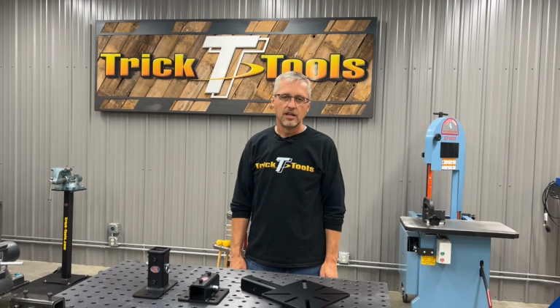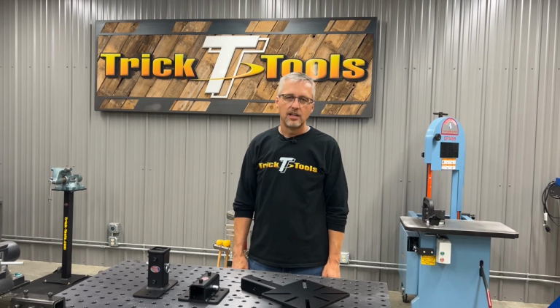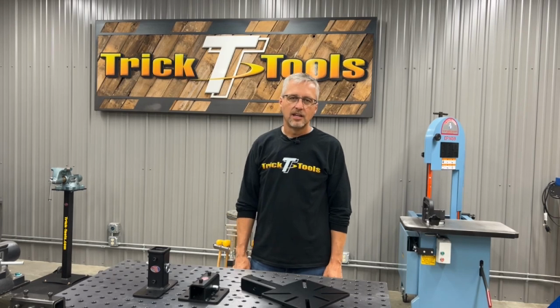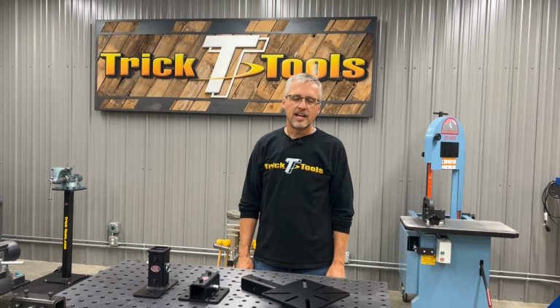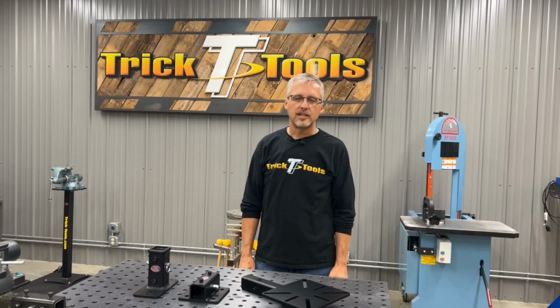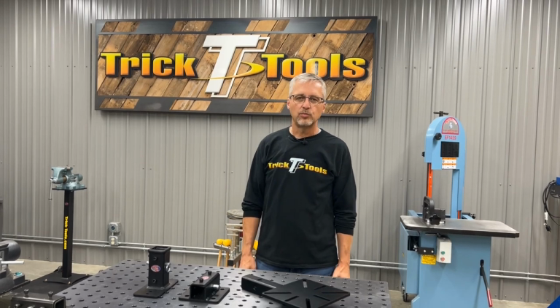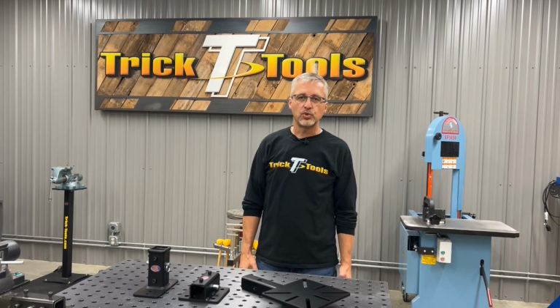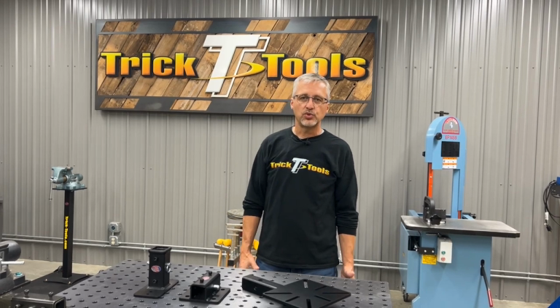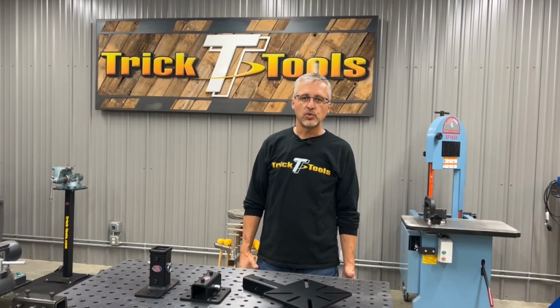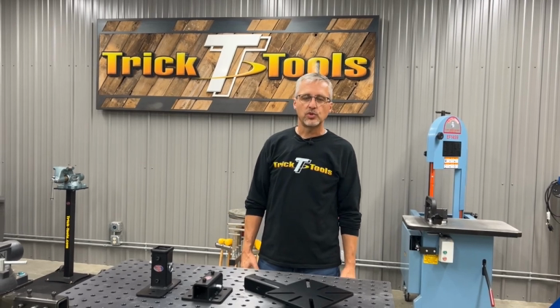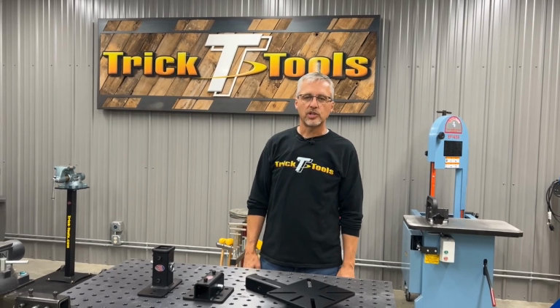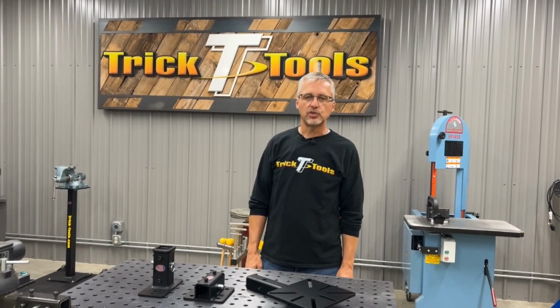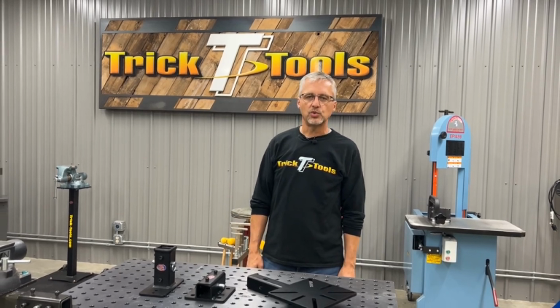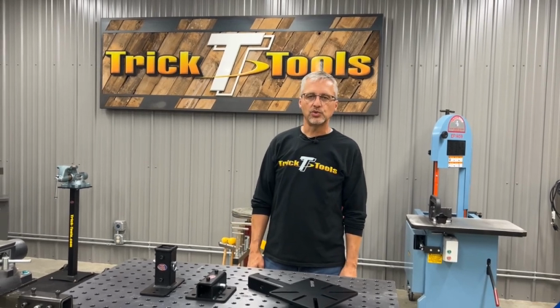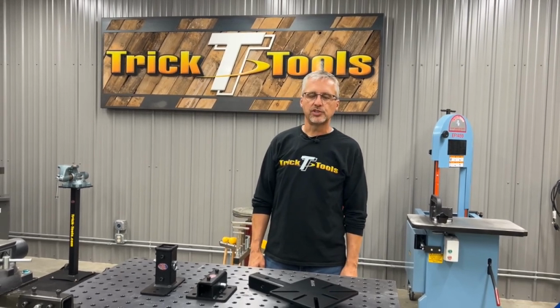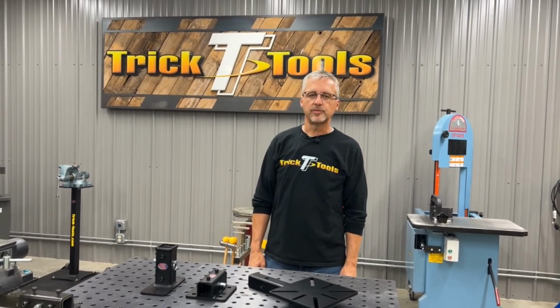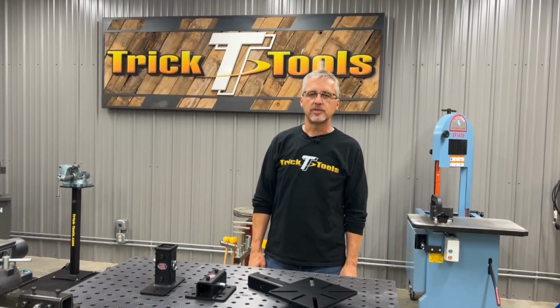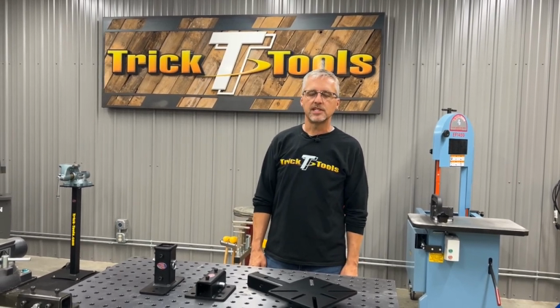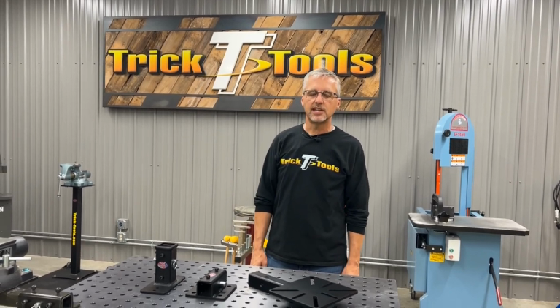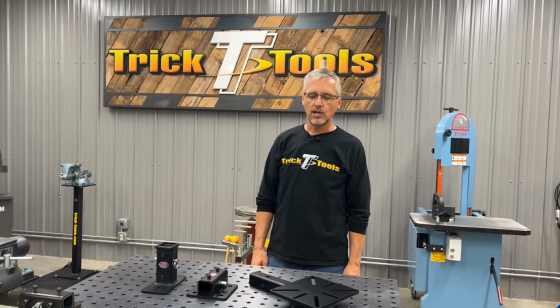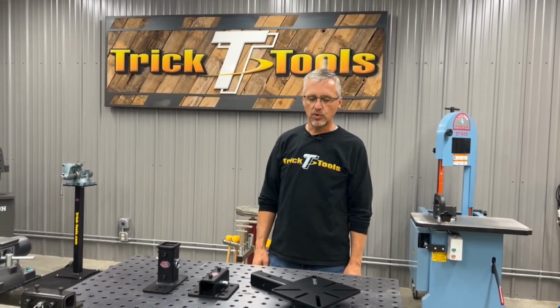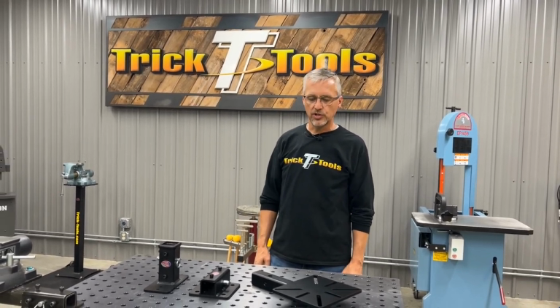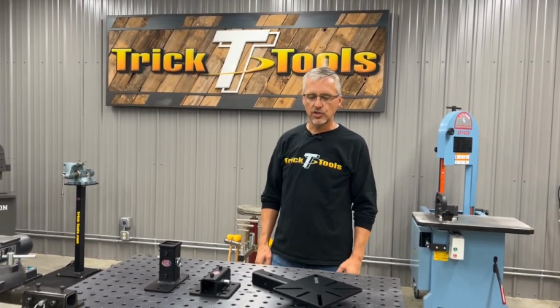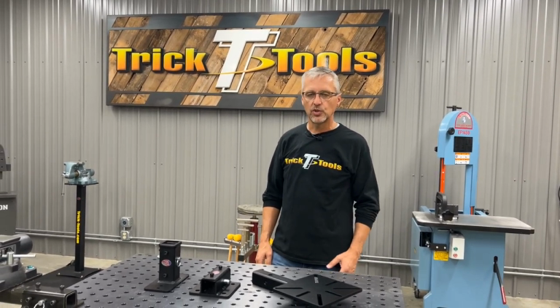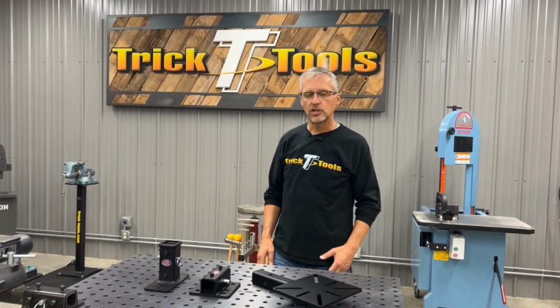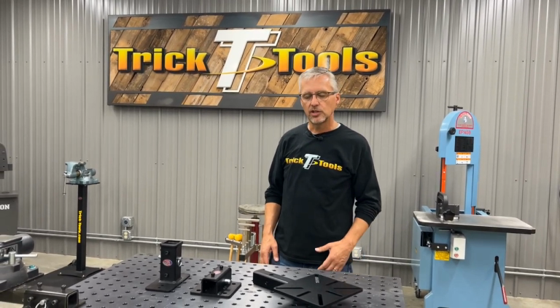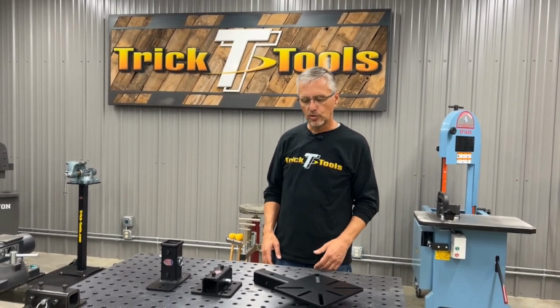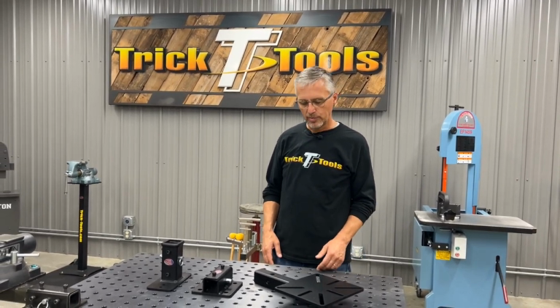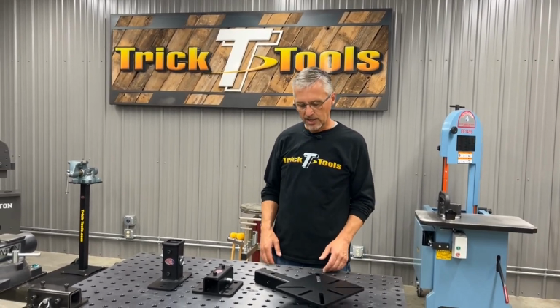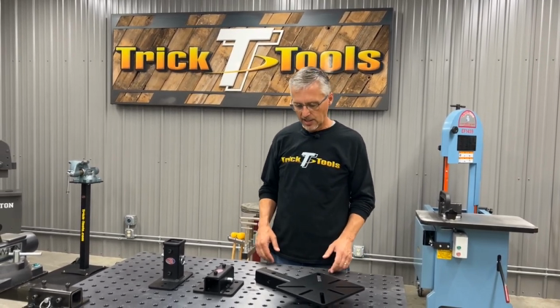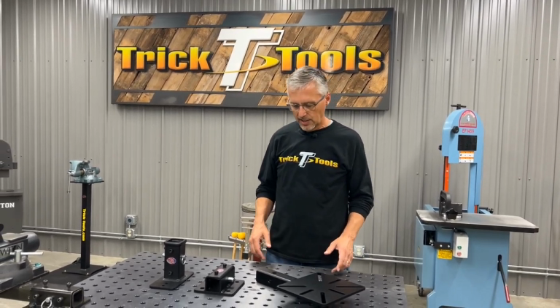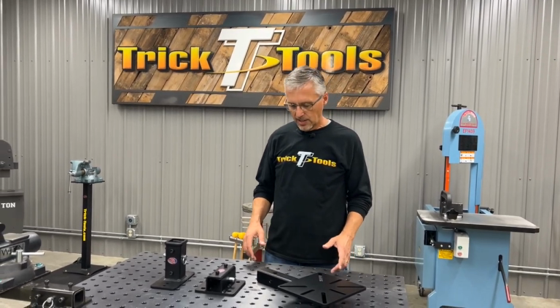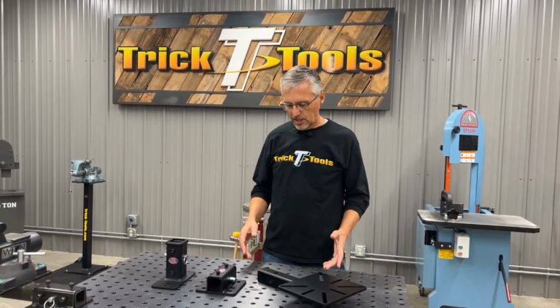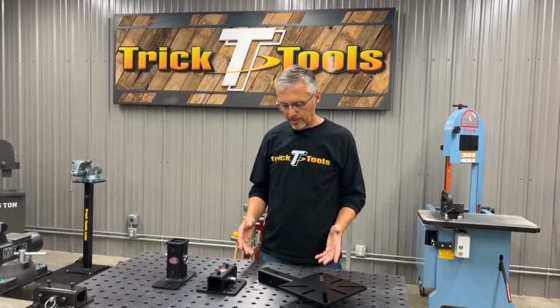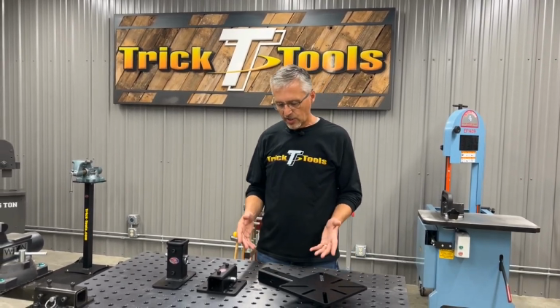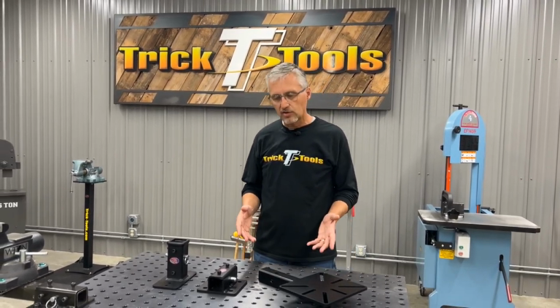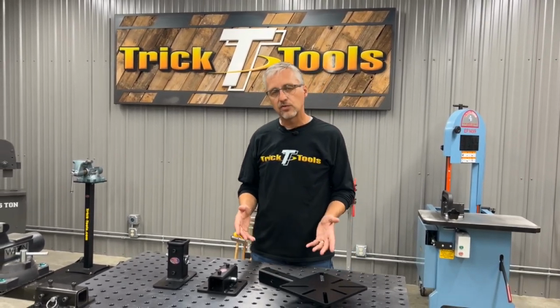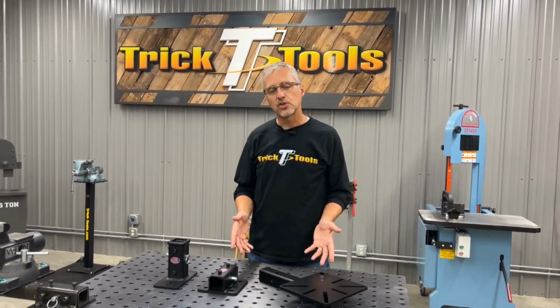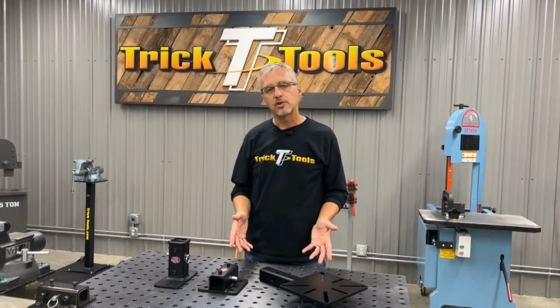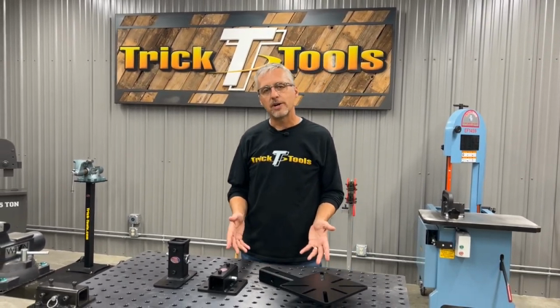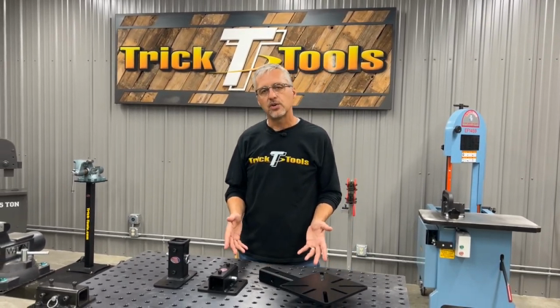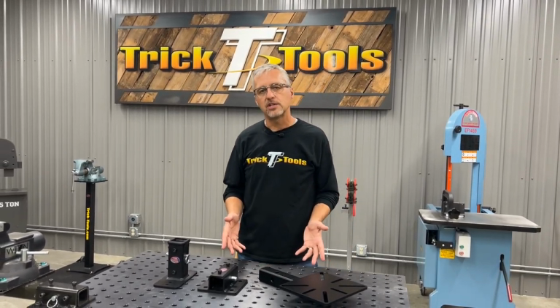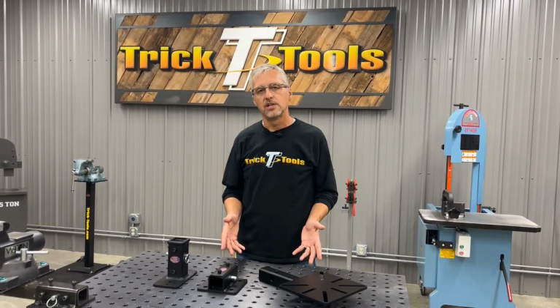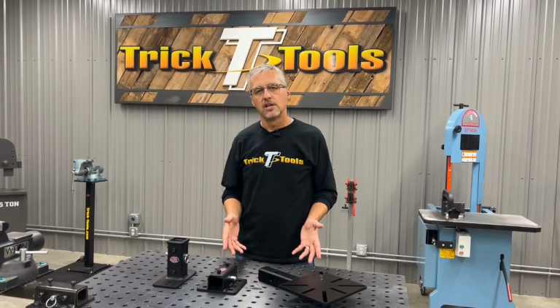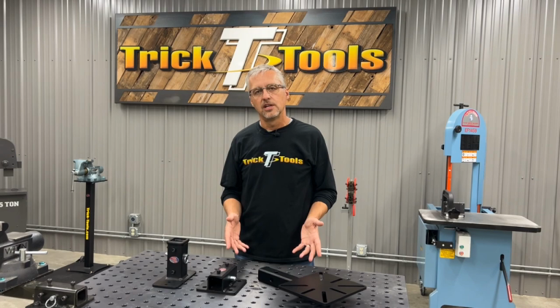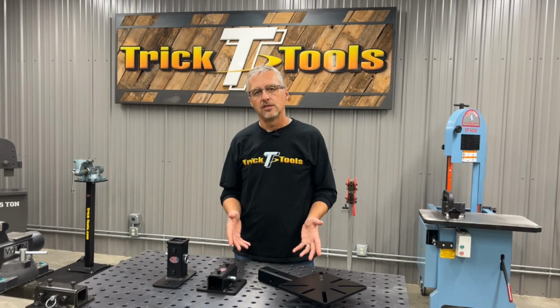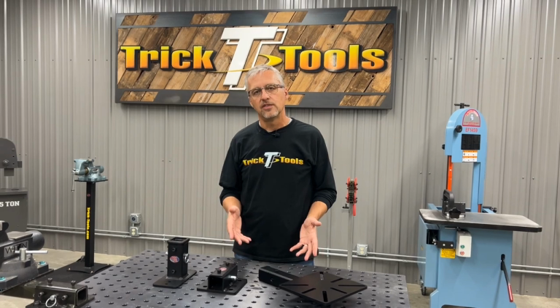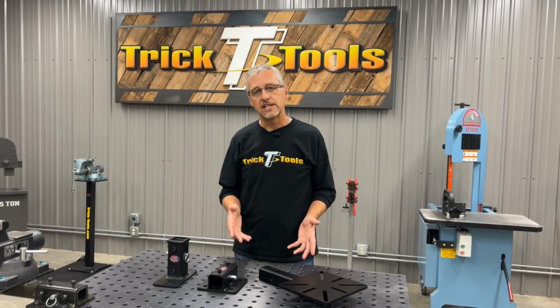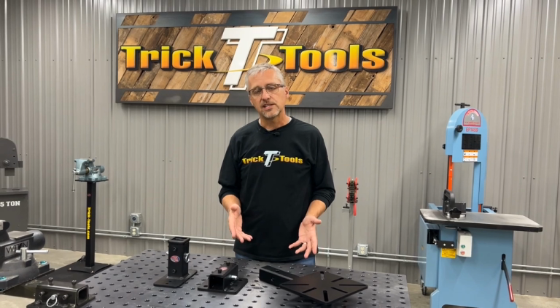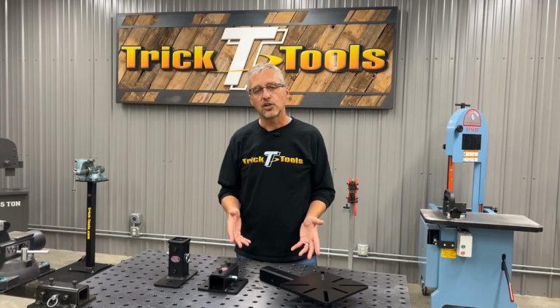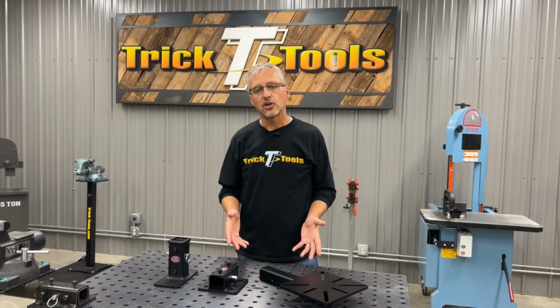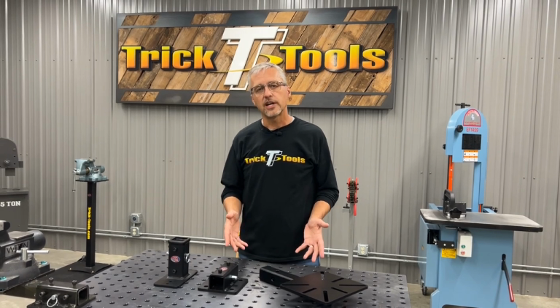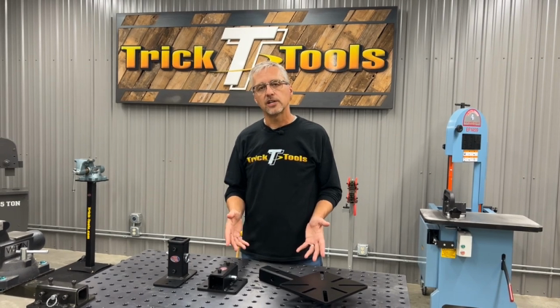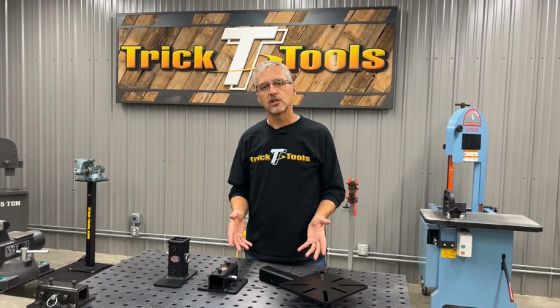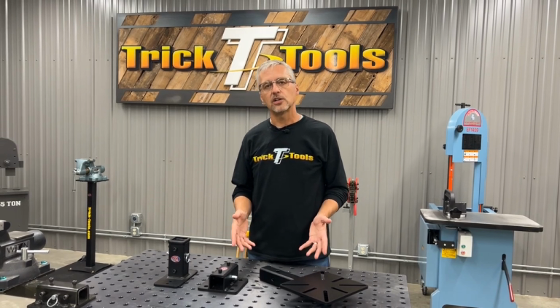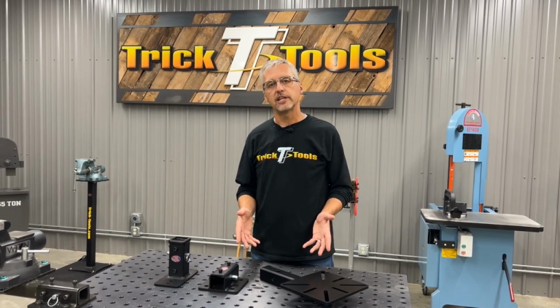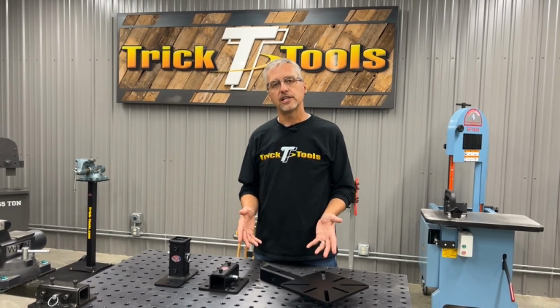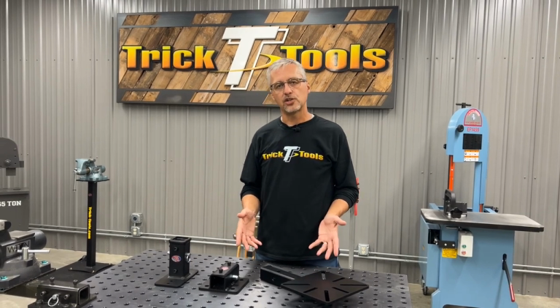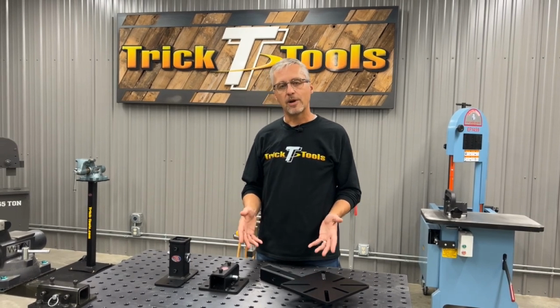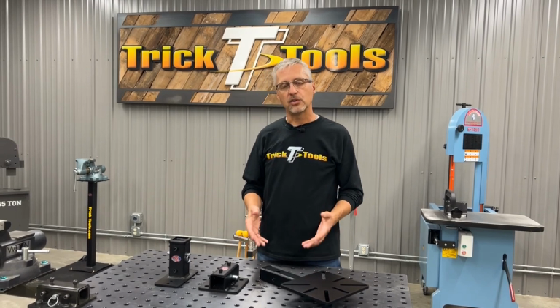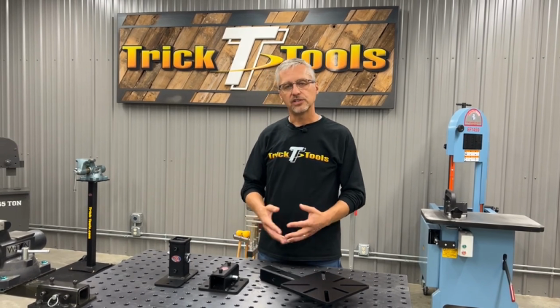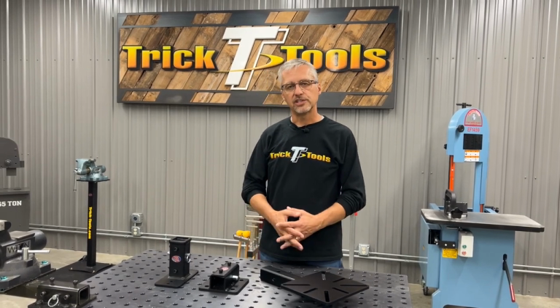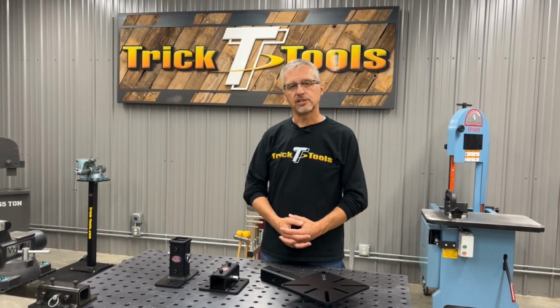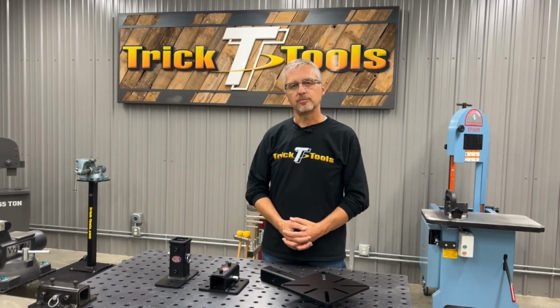Hi, I'm Bruce with Trick Tools. Today I want to show you a little bit about our Versamount vise and grinder hitch mount system.